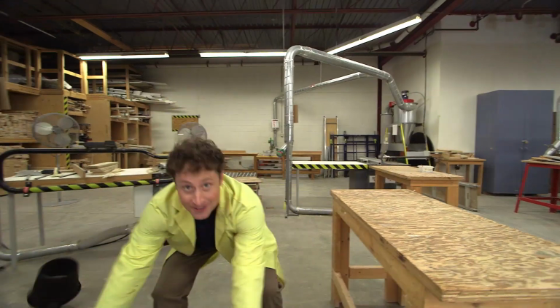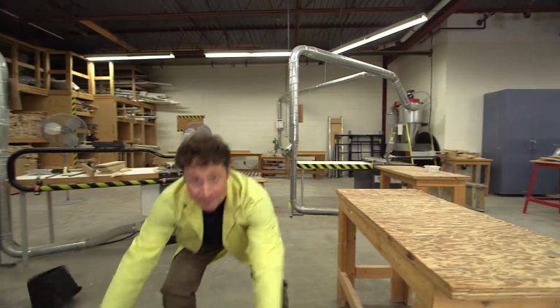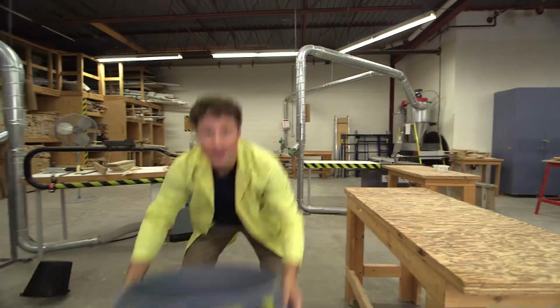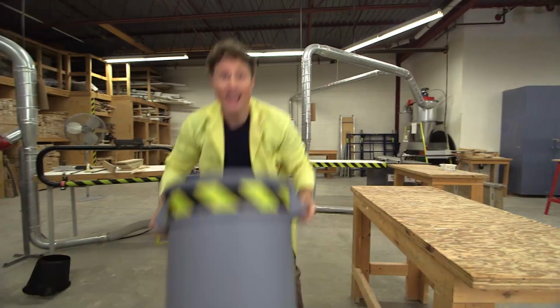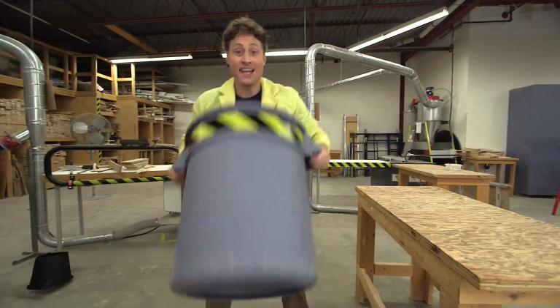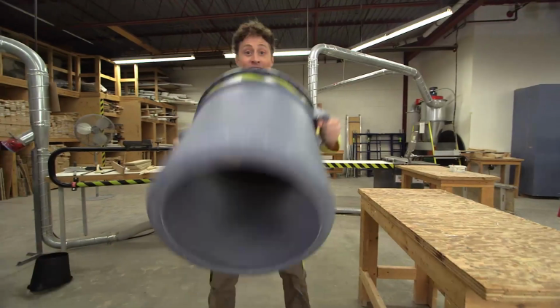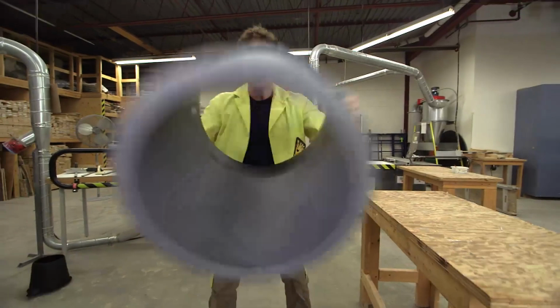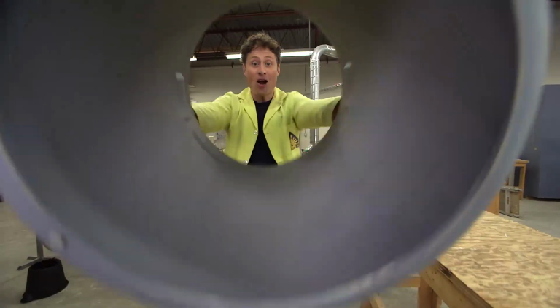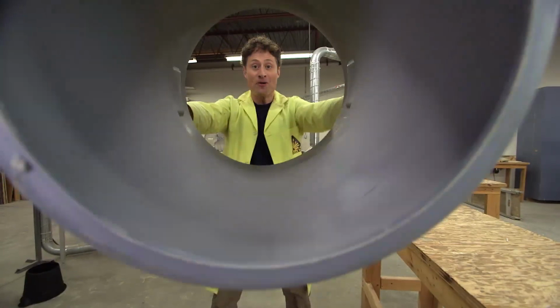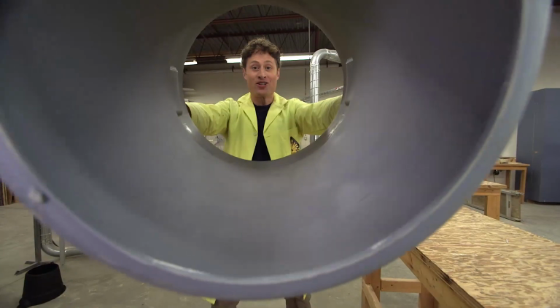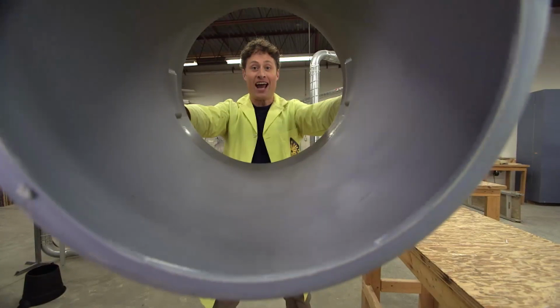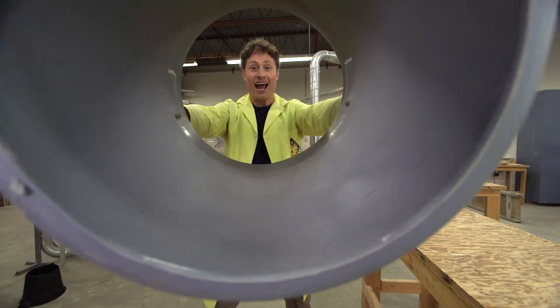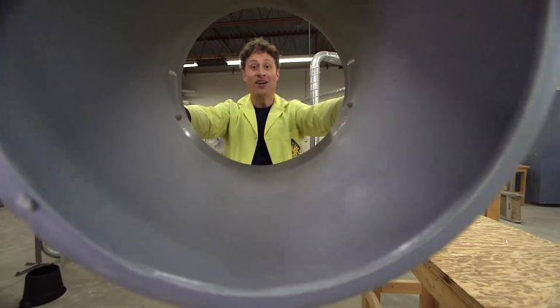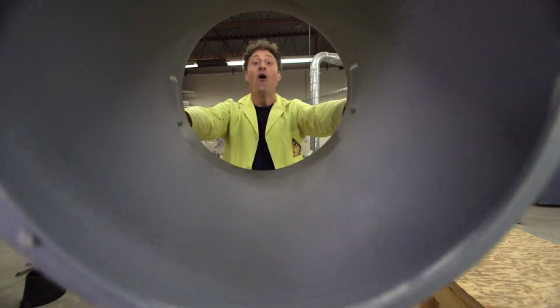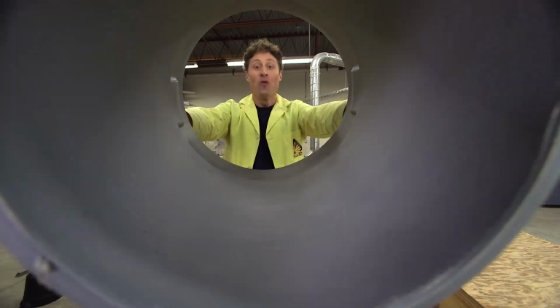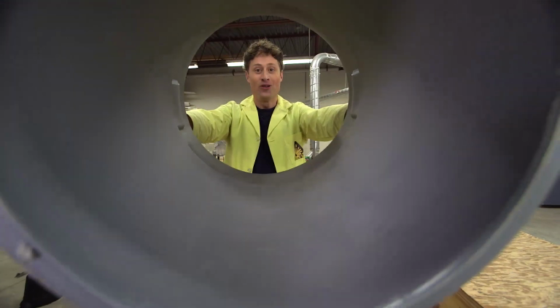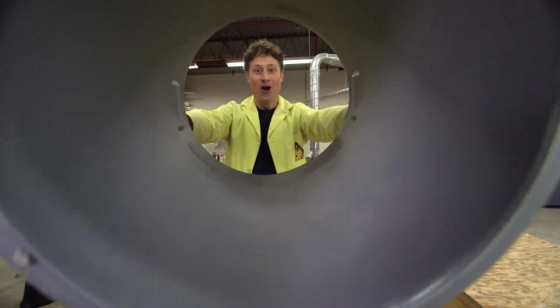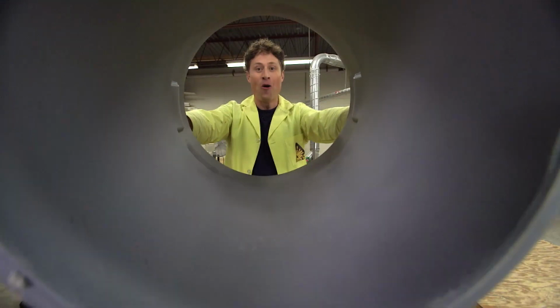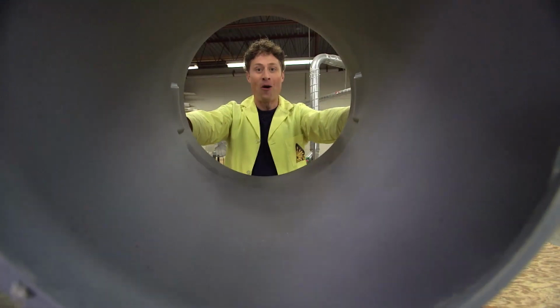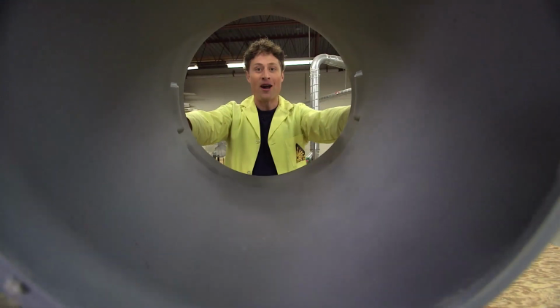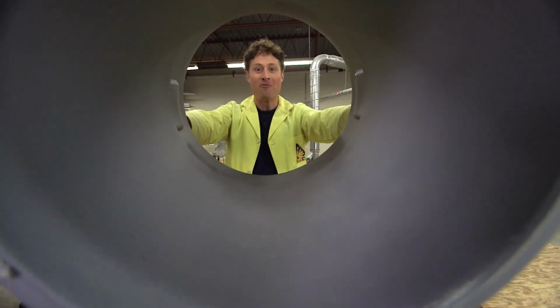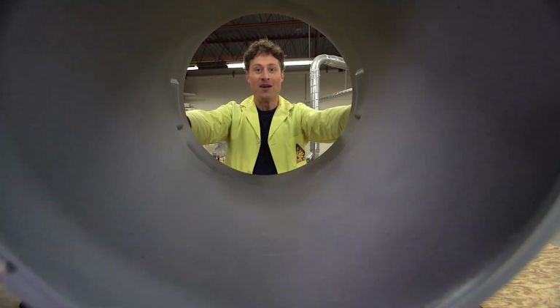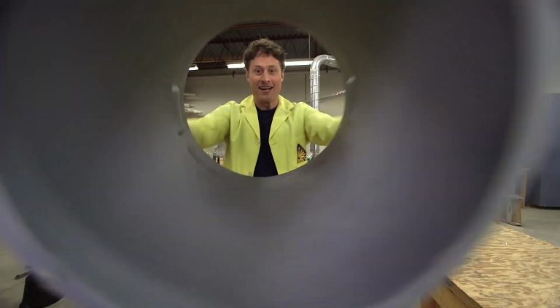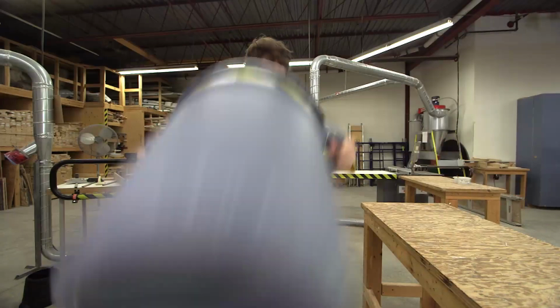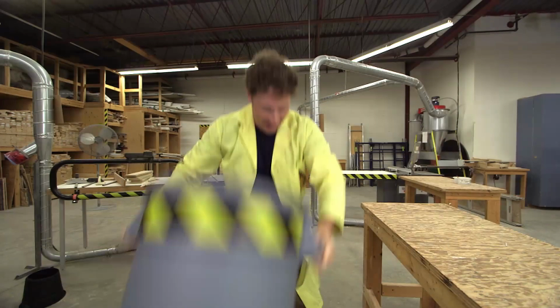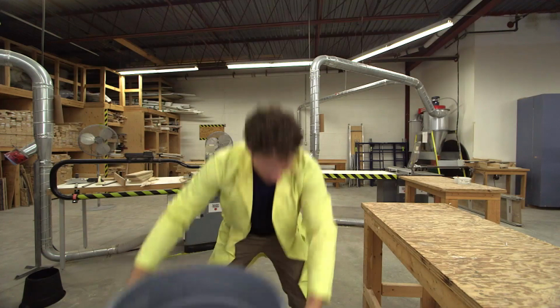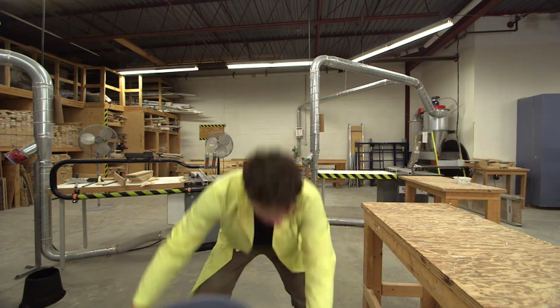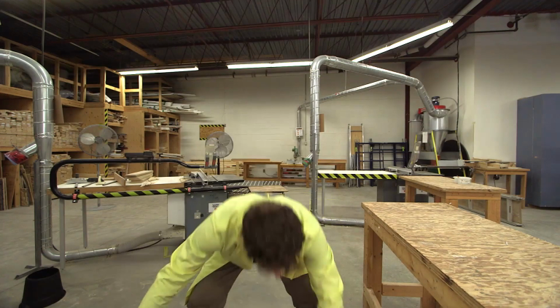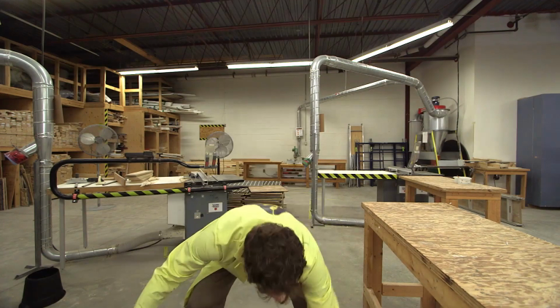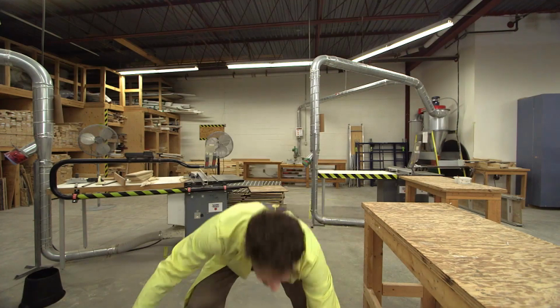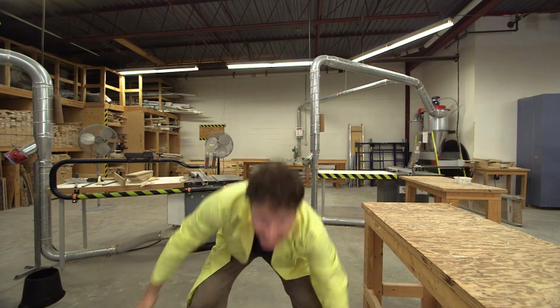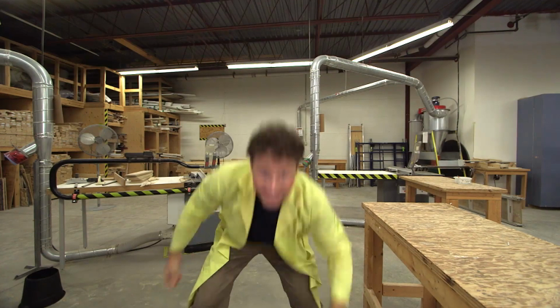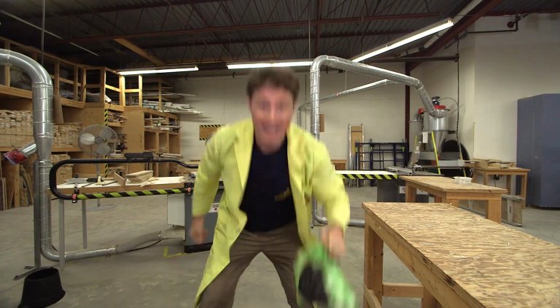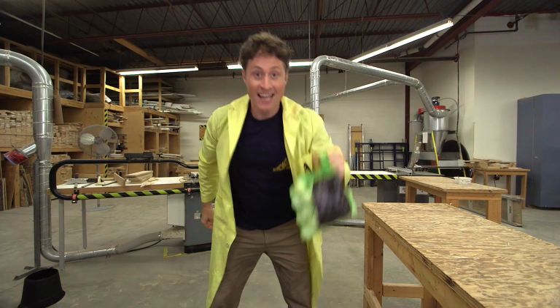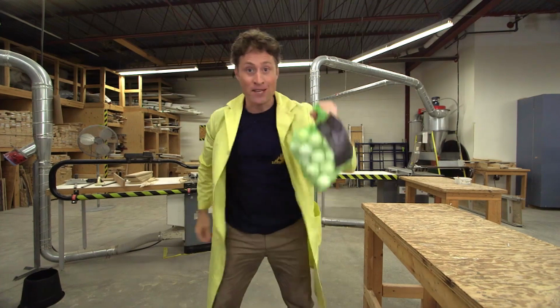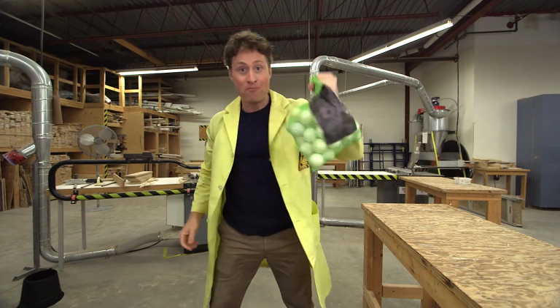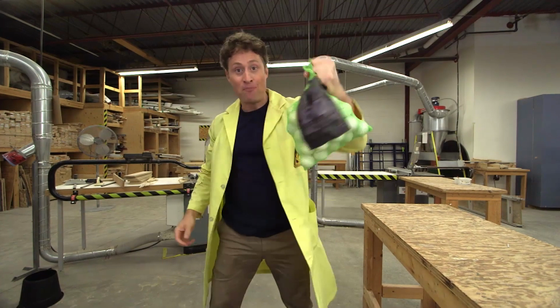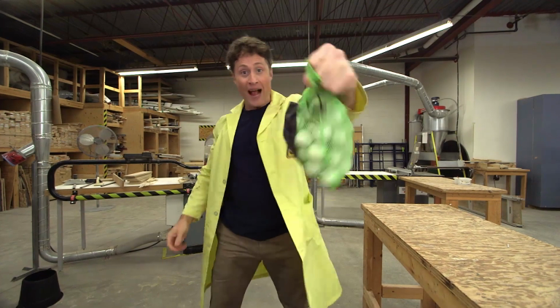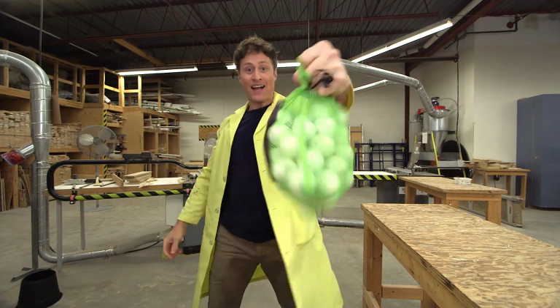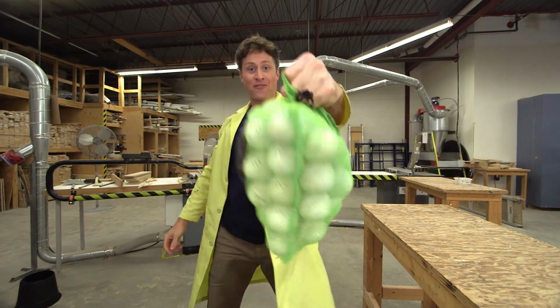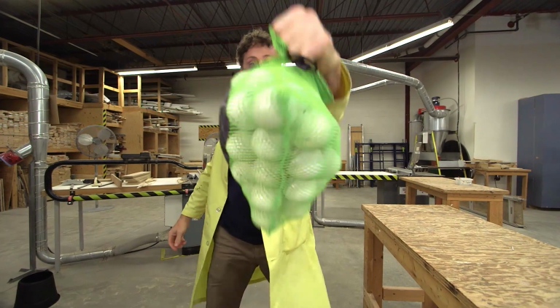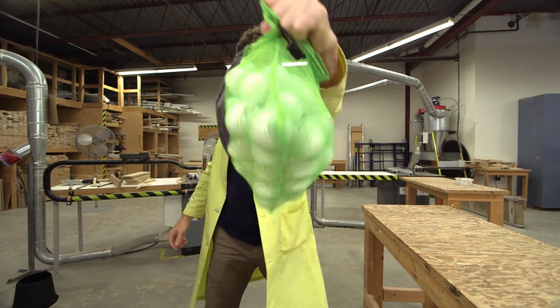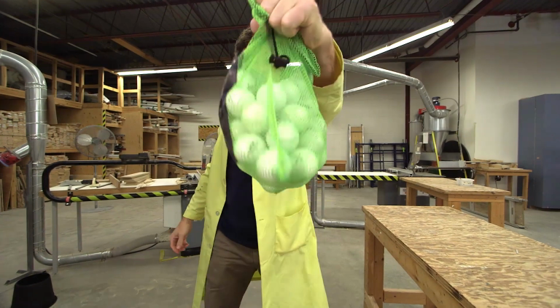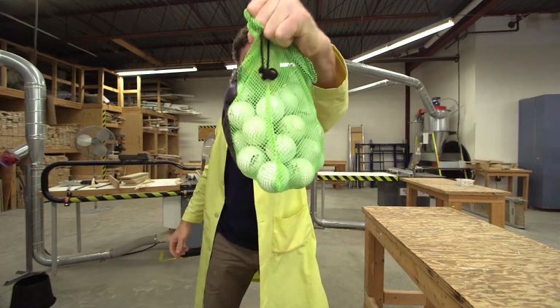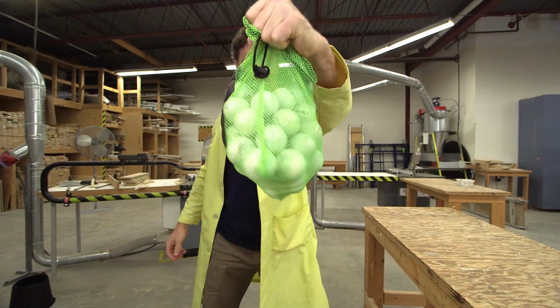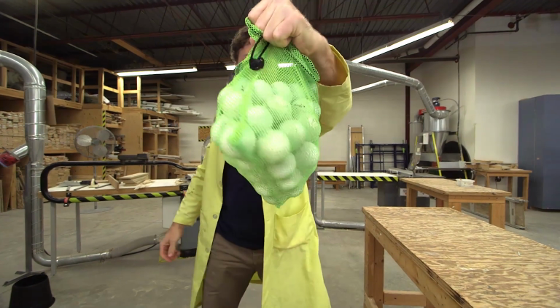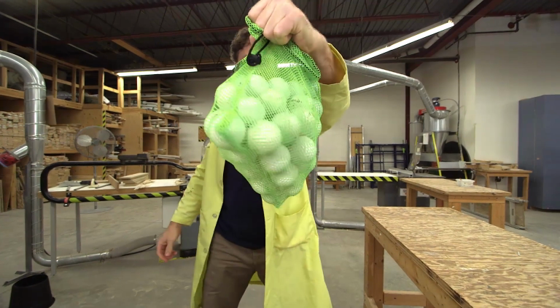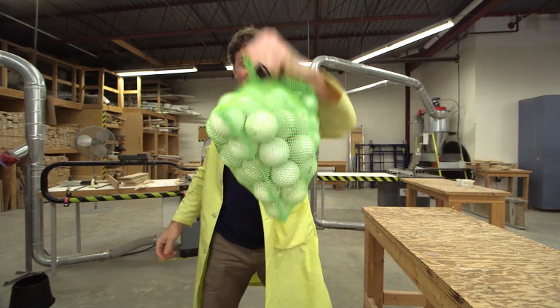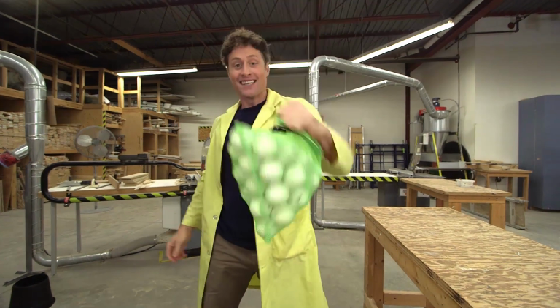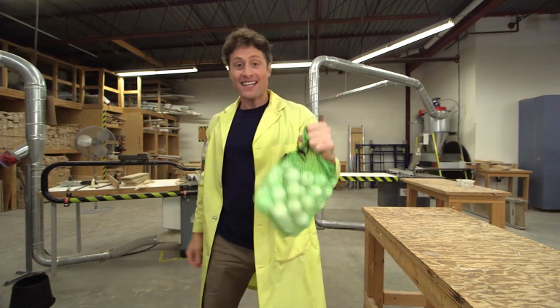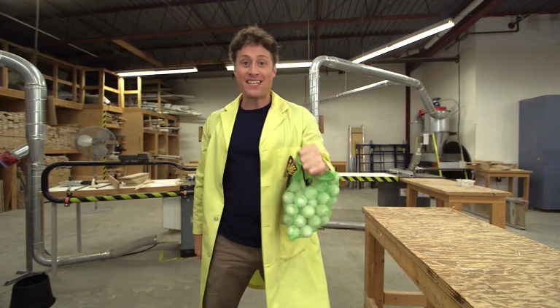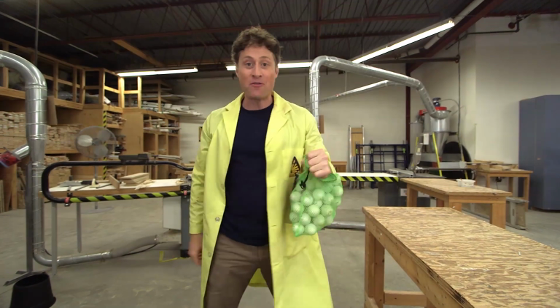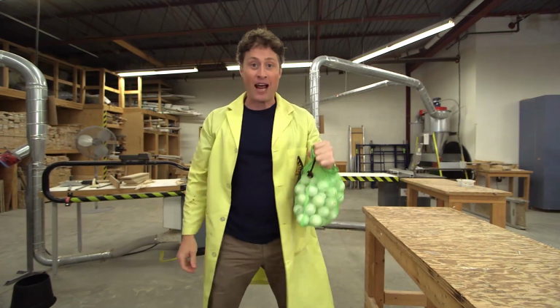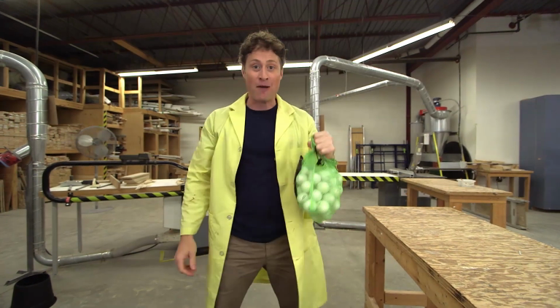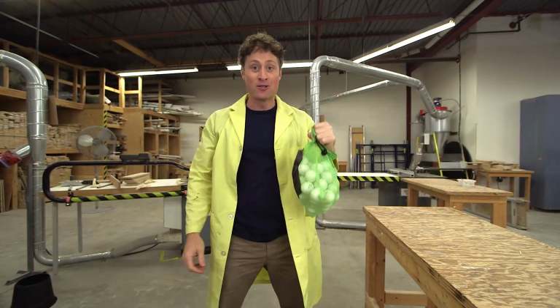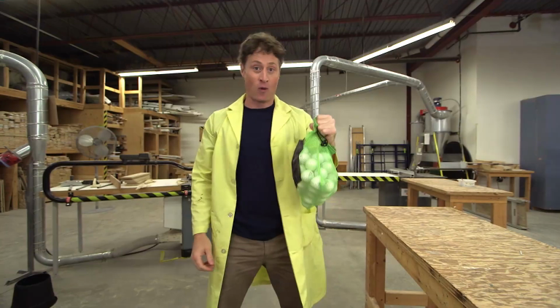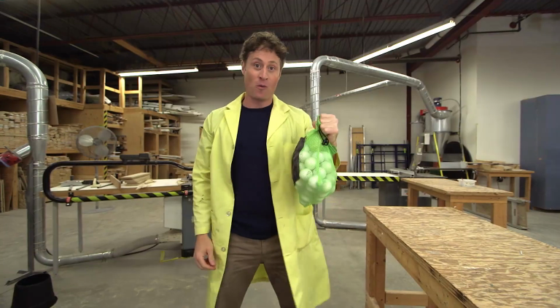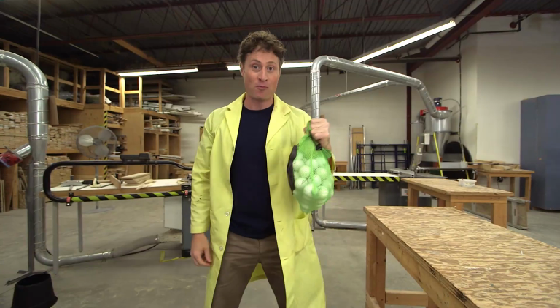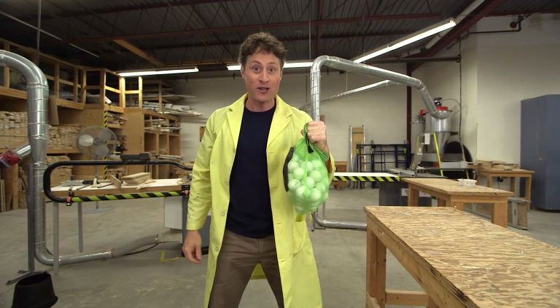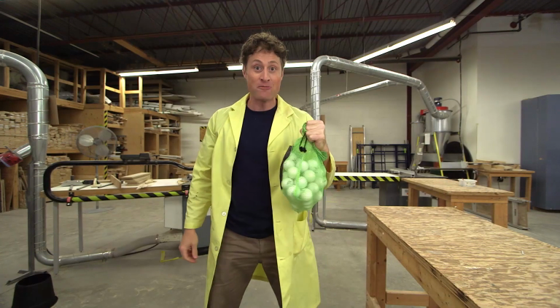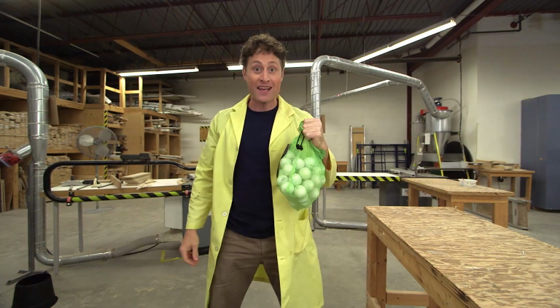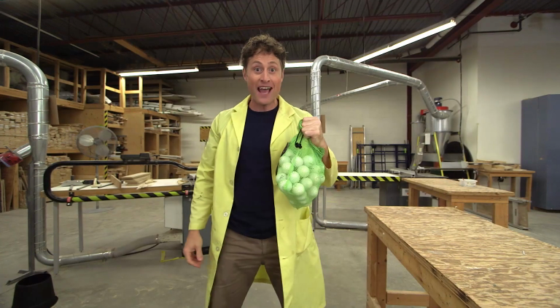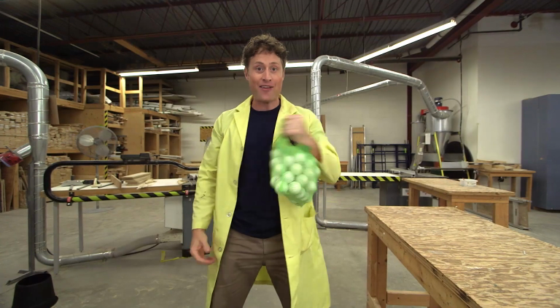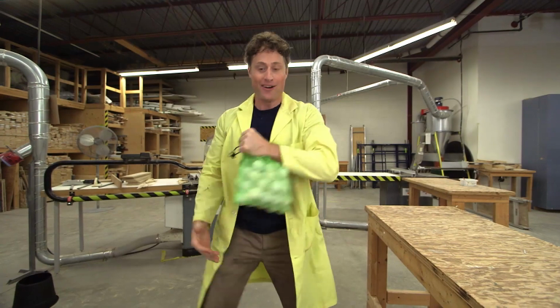This is a garbage can with no bottom in it. And this is a bag of golf balls. Let's see what happens when we put them together.